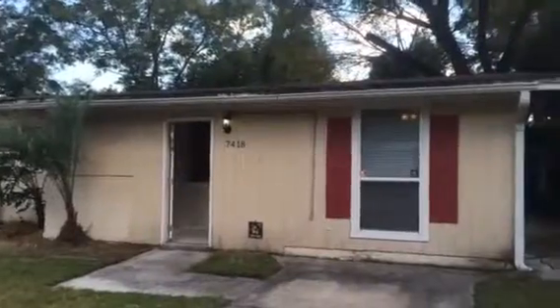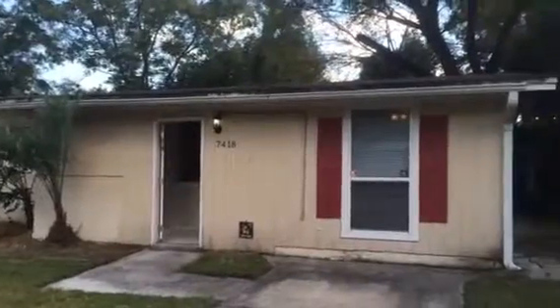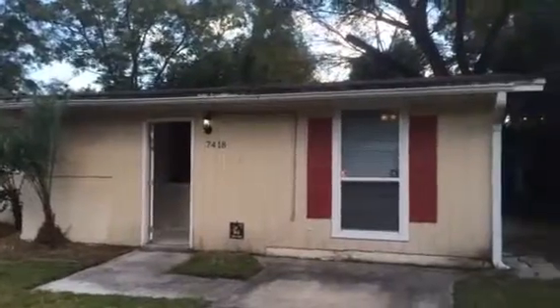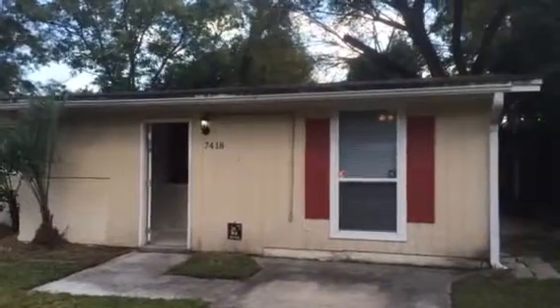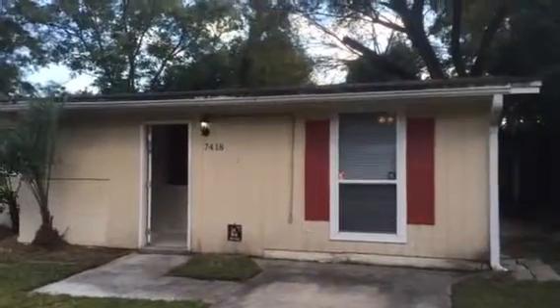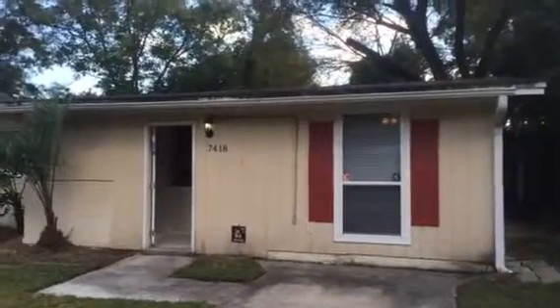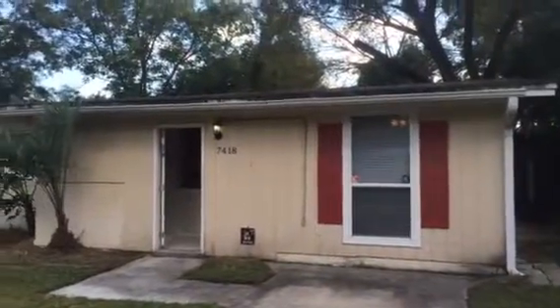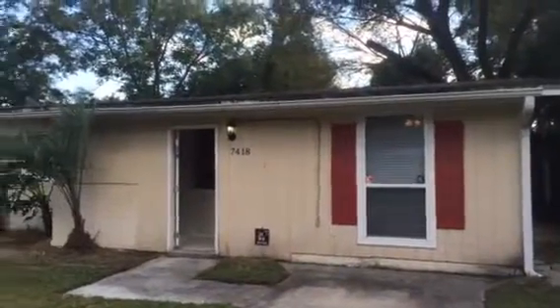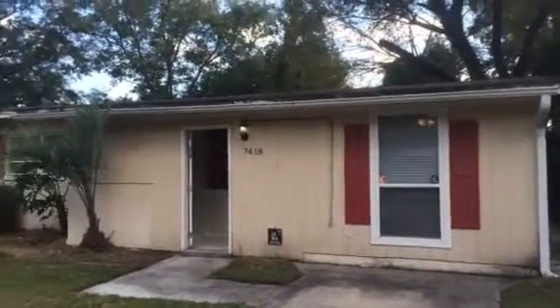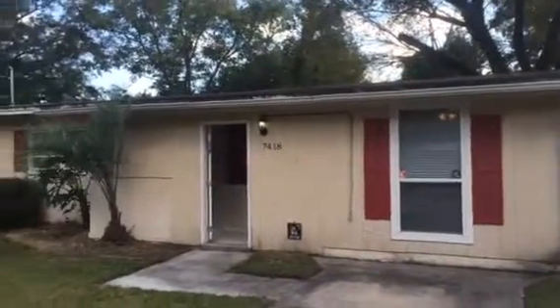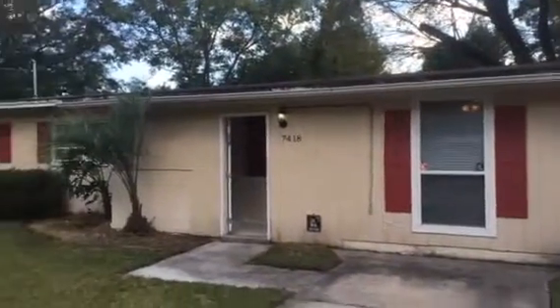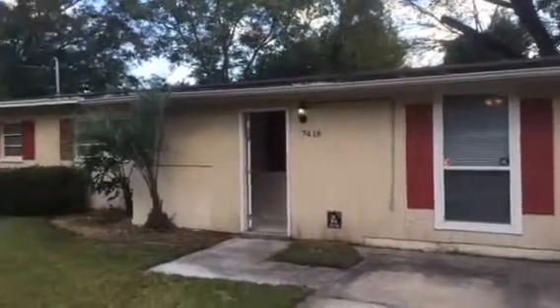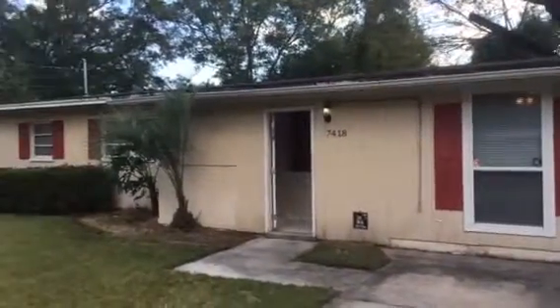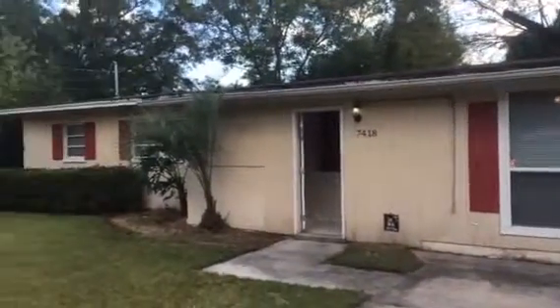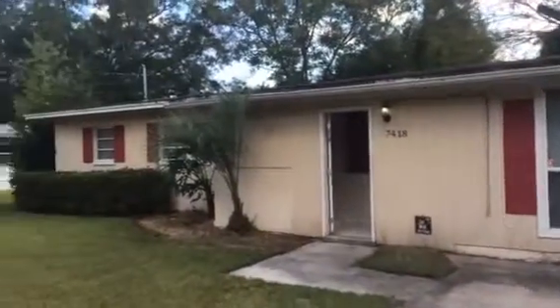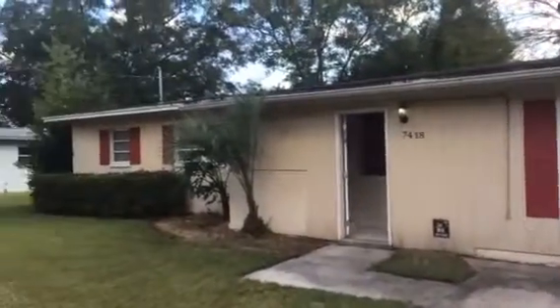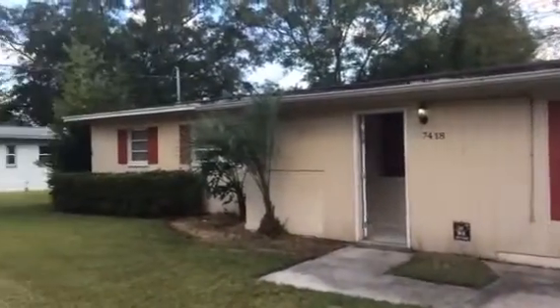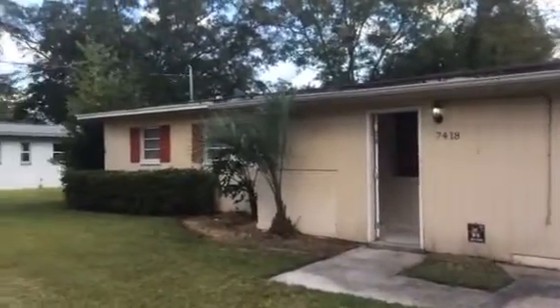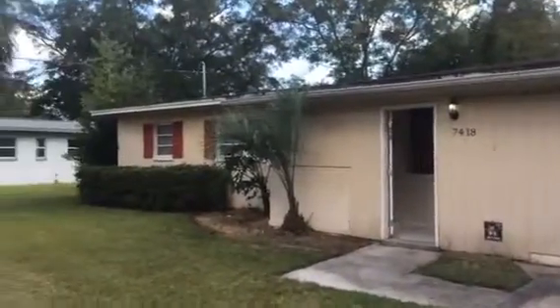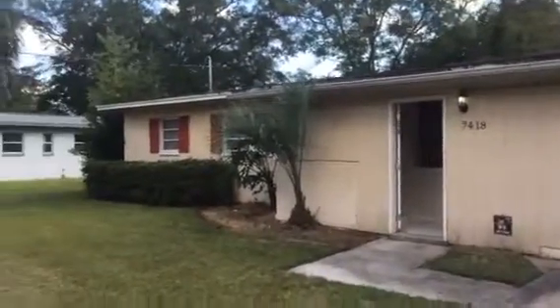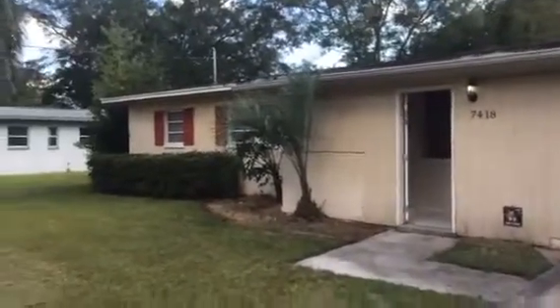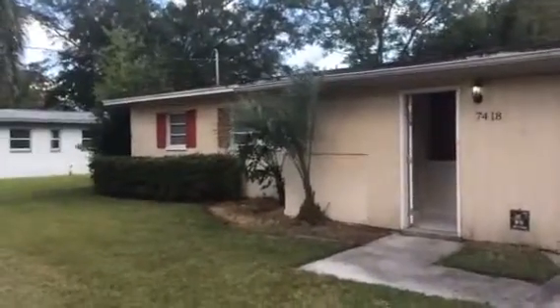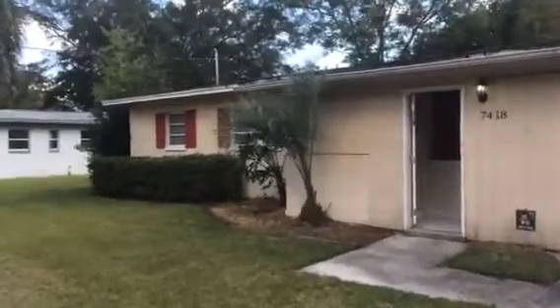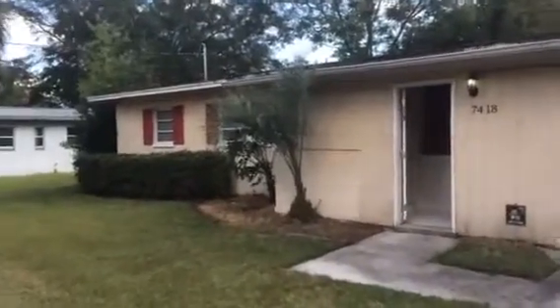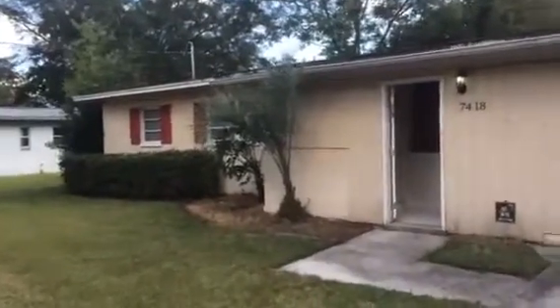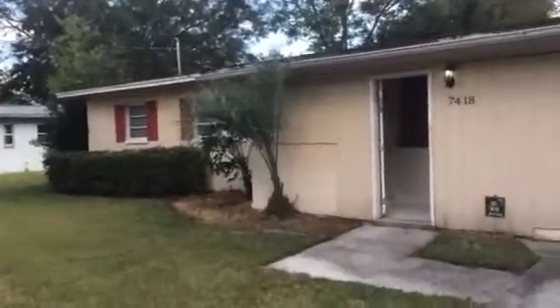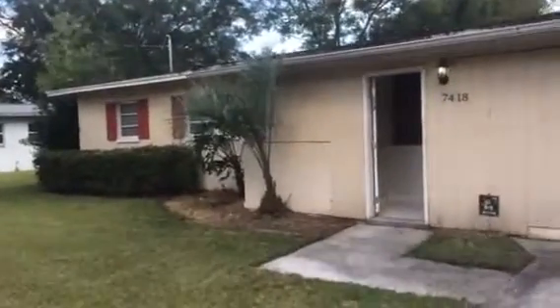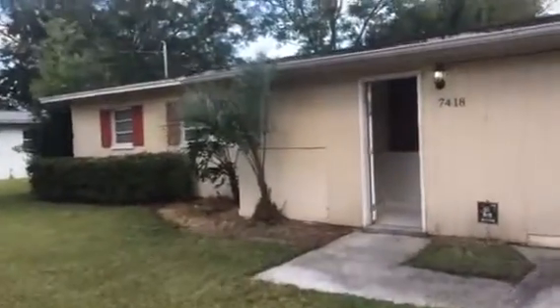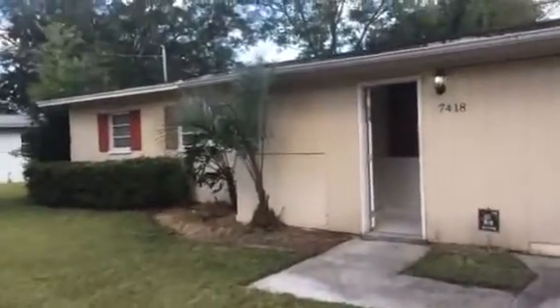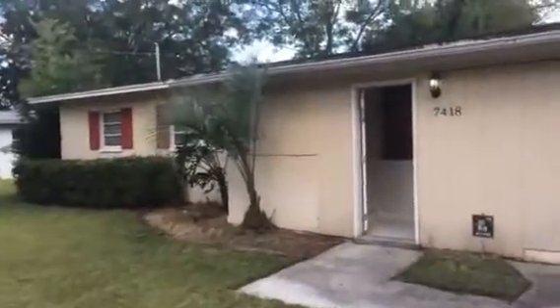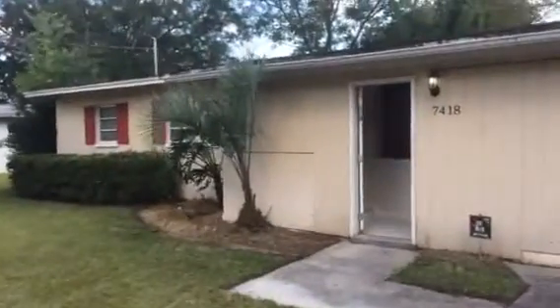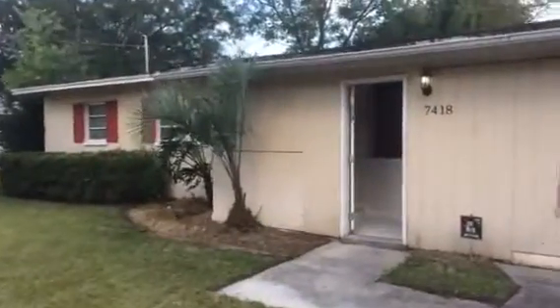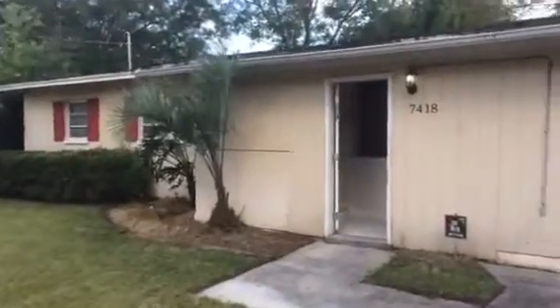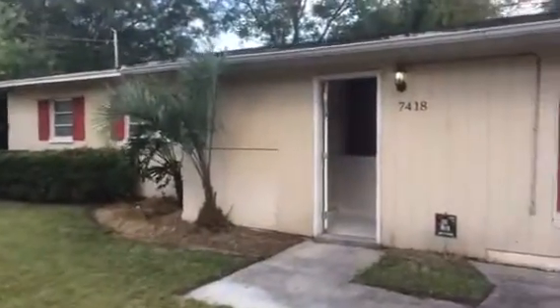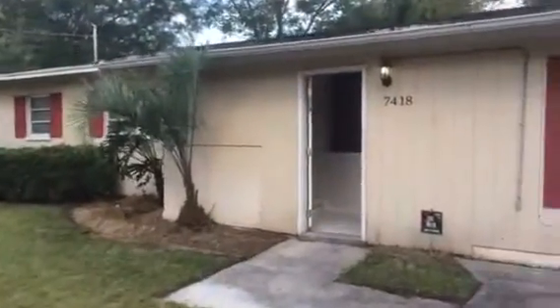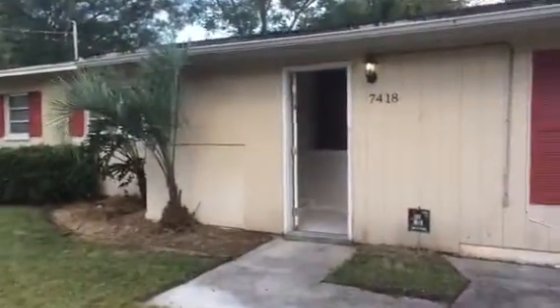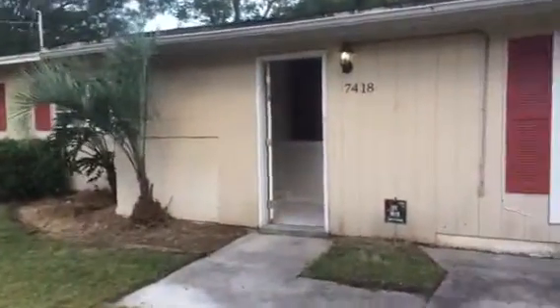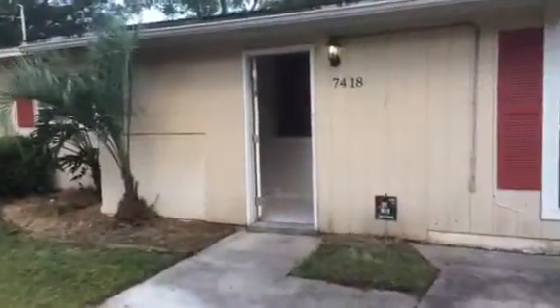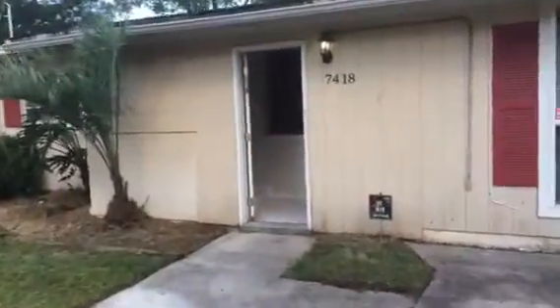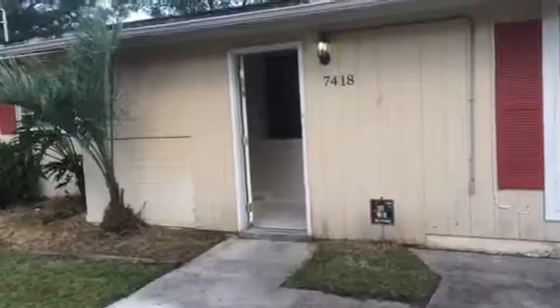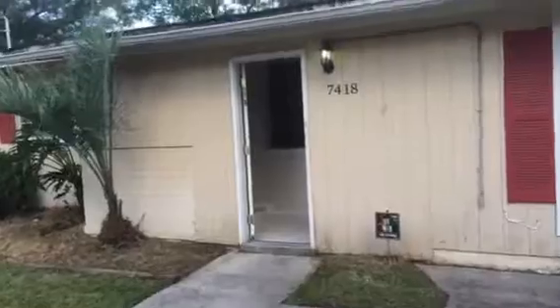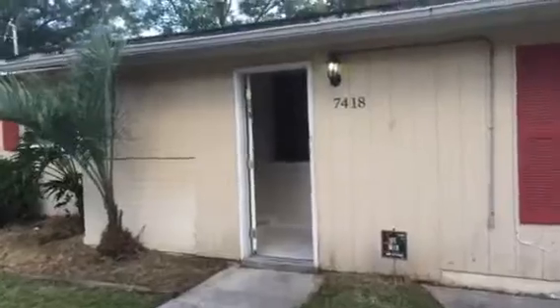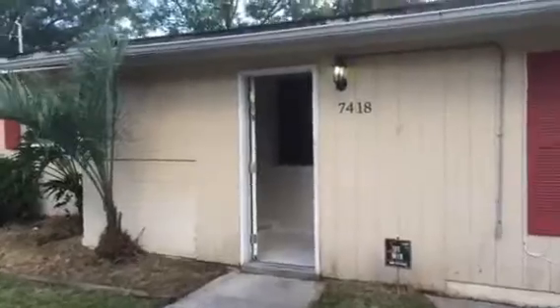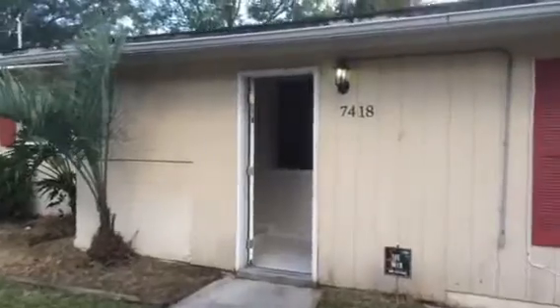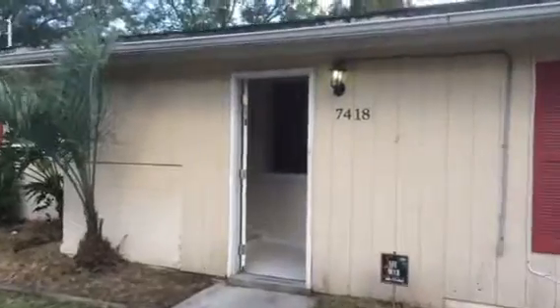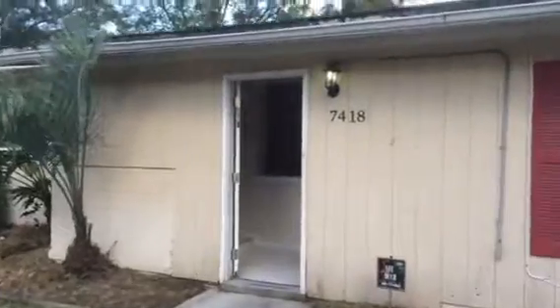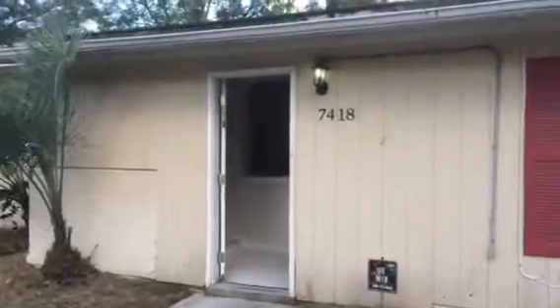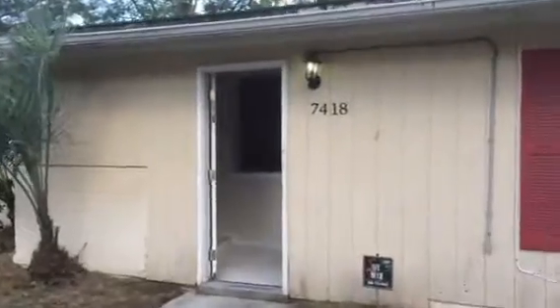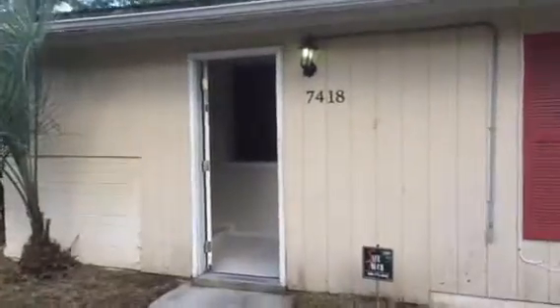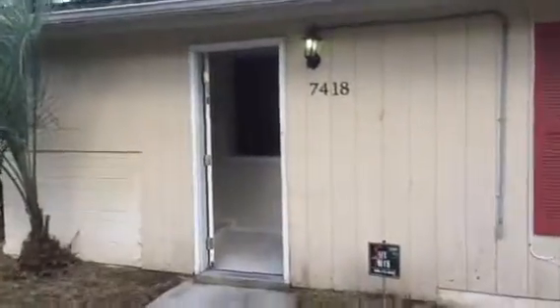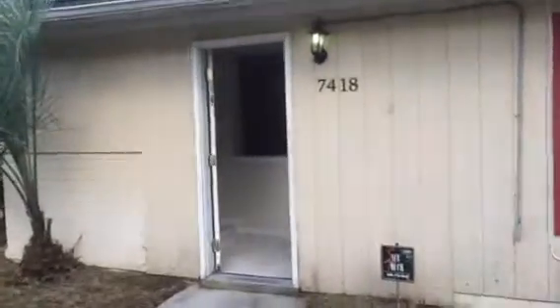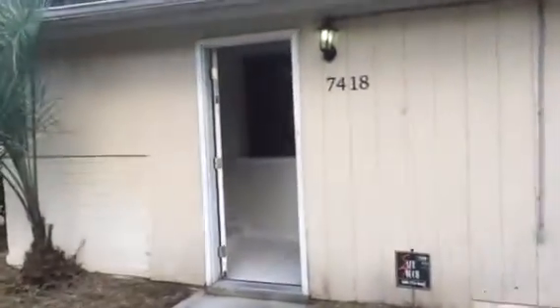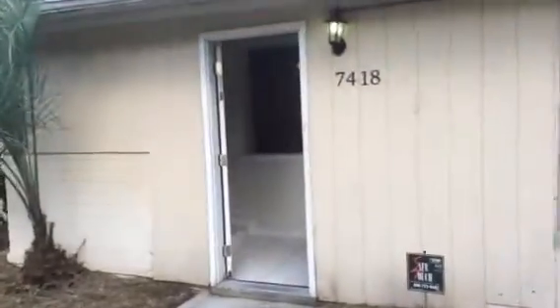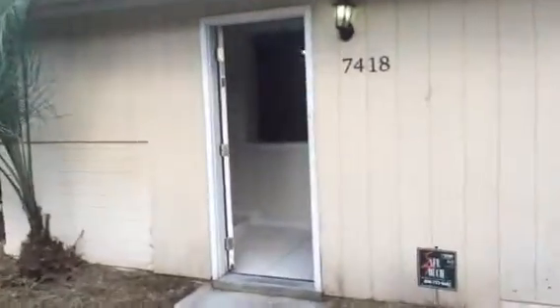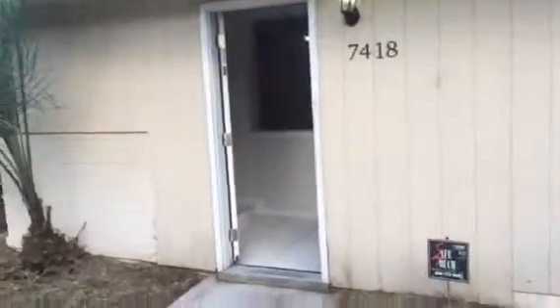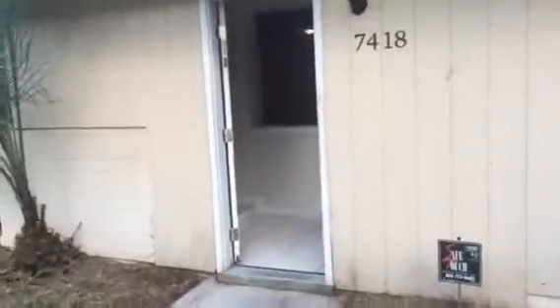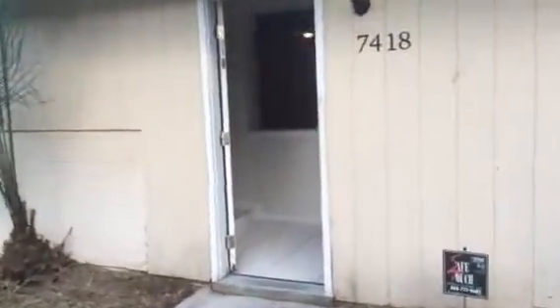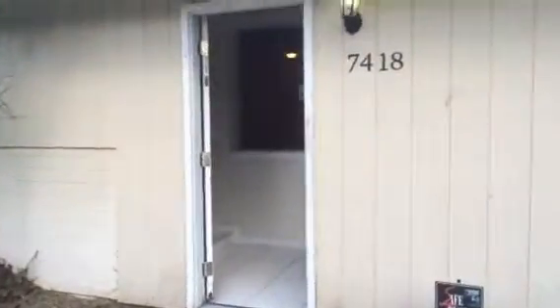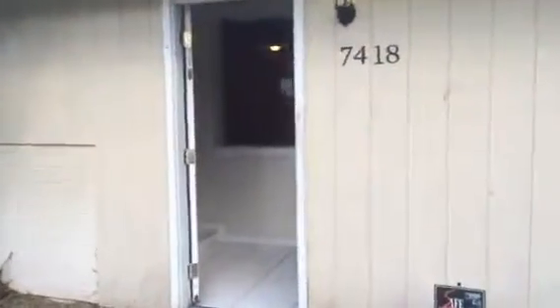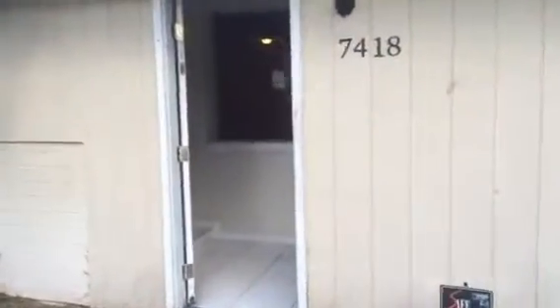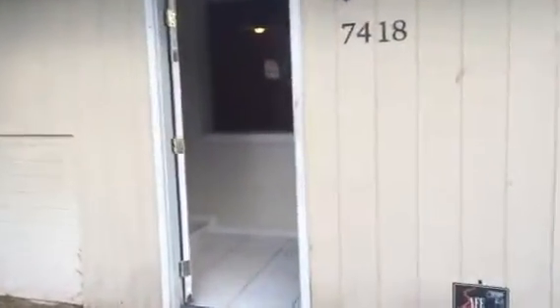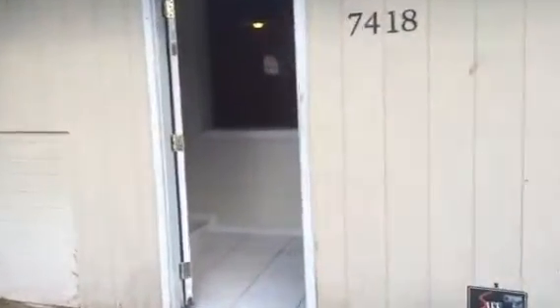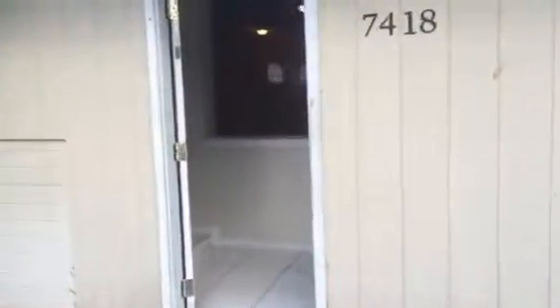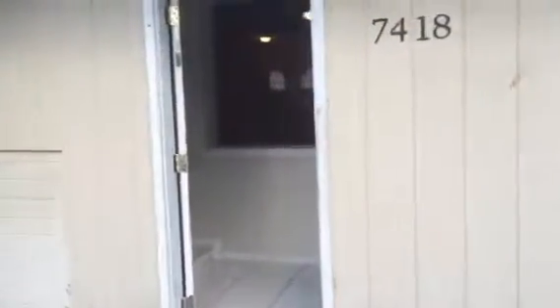Hey, it's John at 7418 Canaveral Road for a final walkthrough. Our work on this property turn is finished and the house is ready for rent.